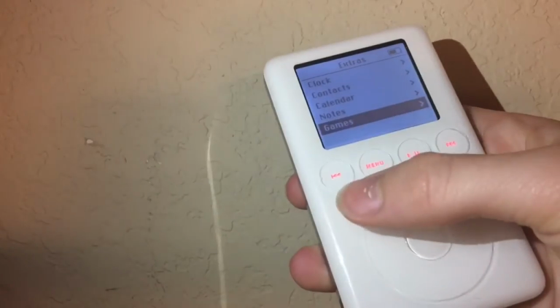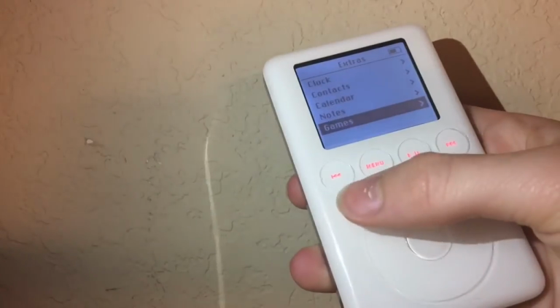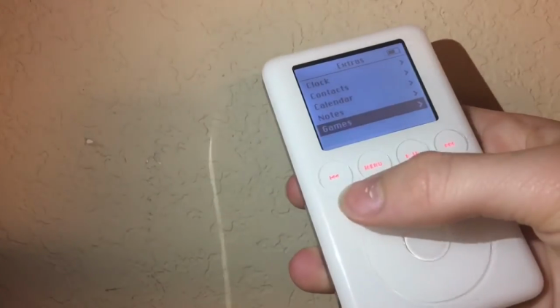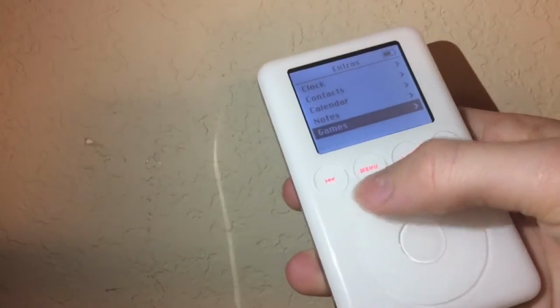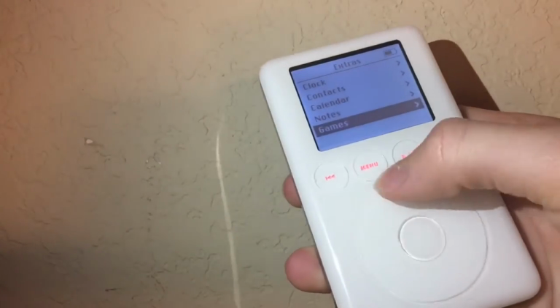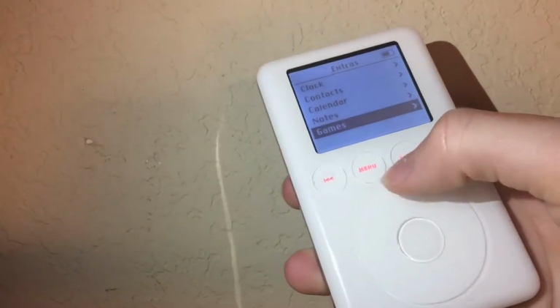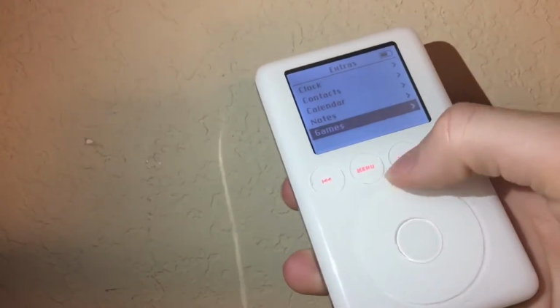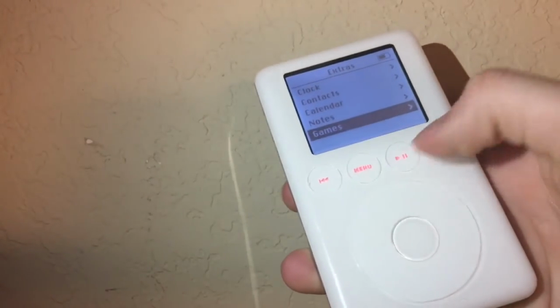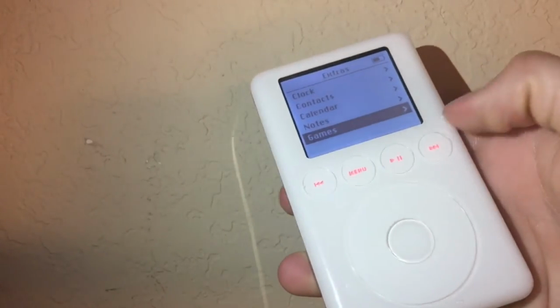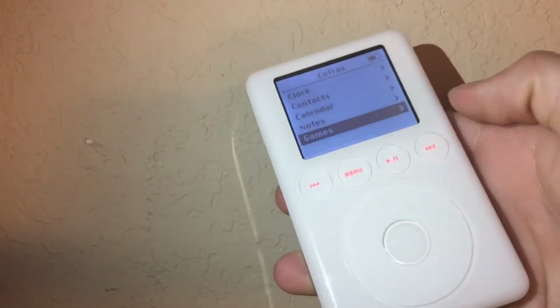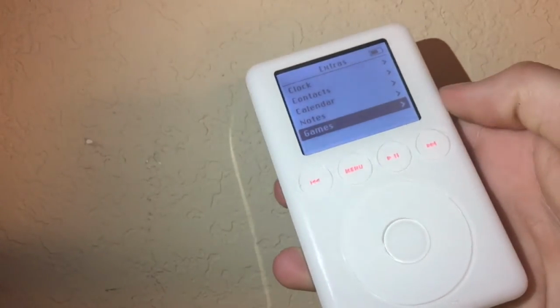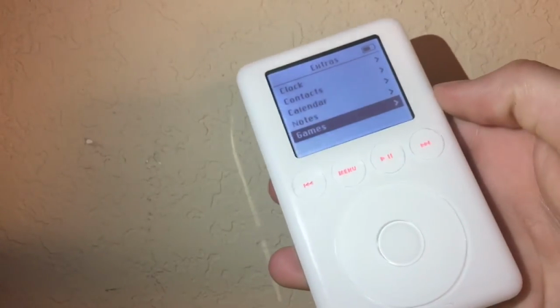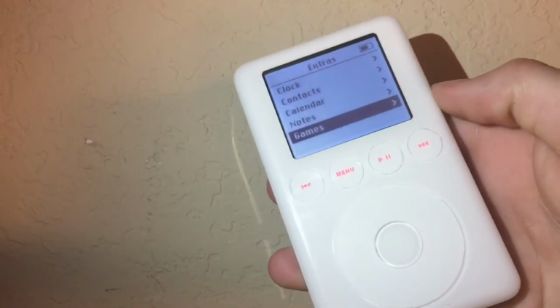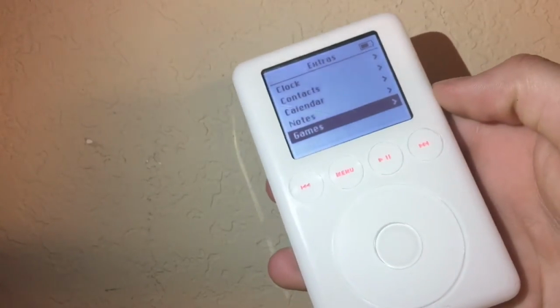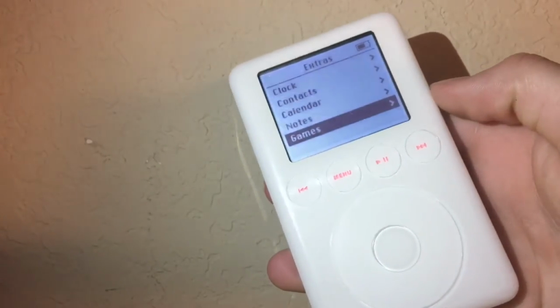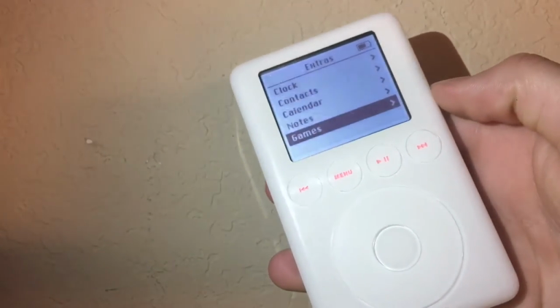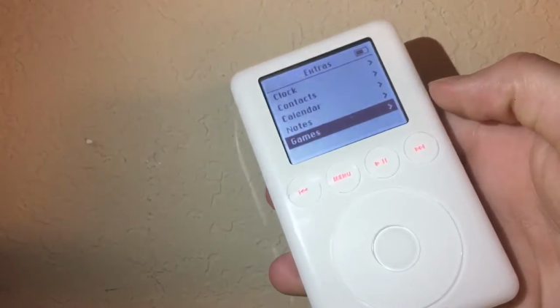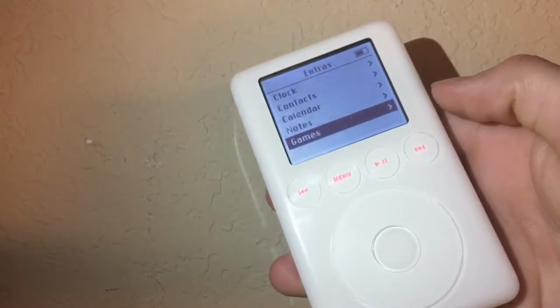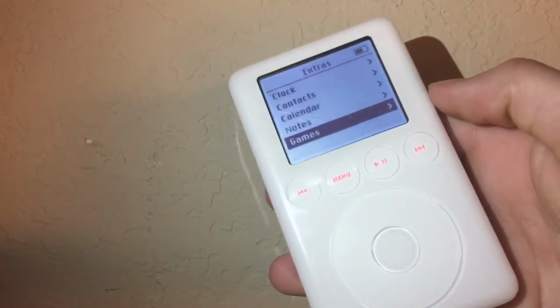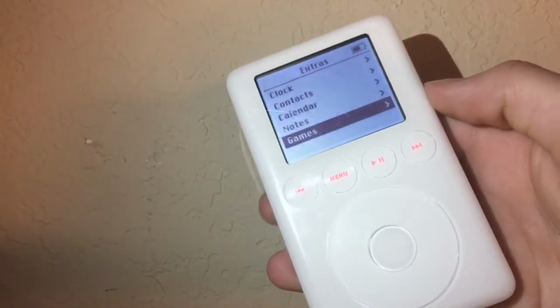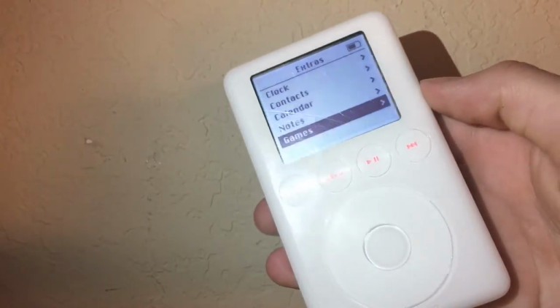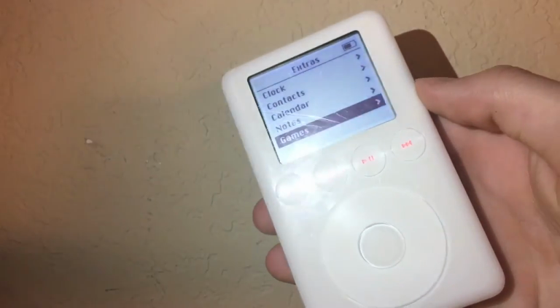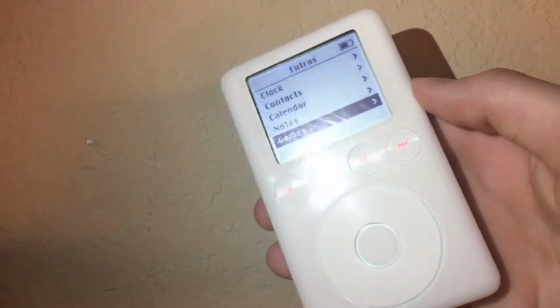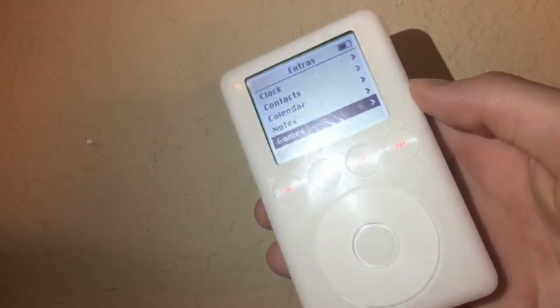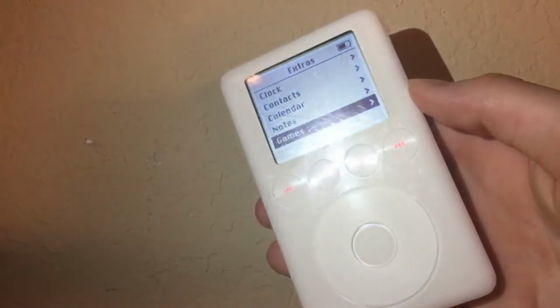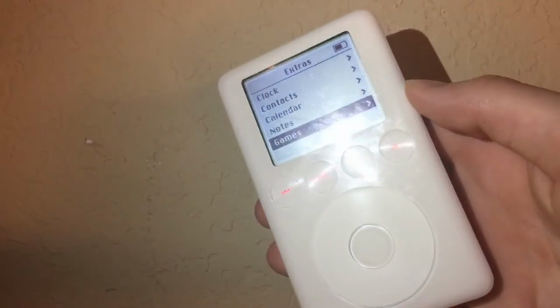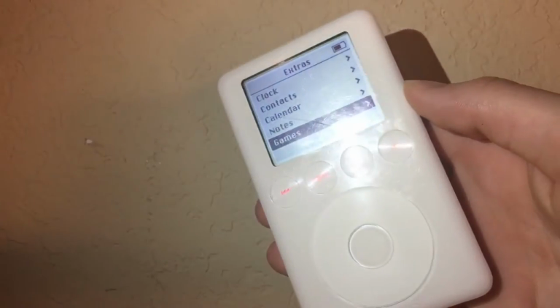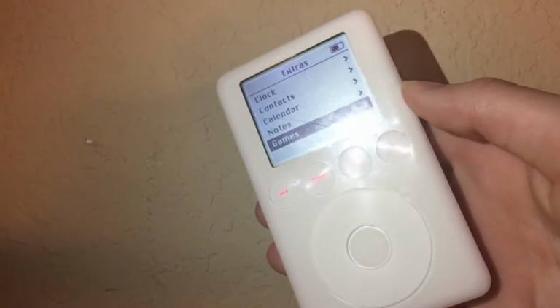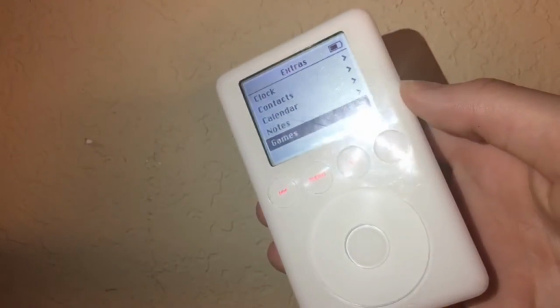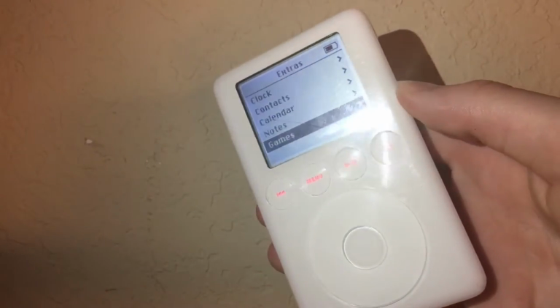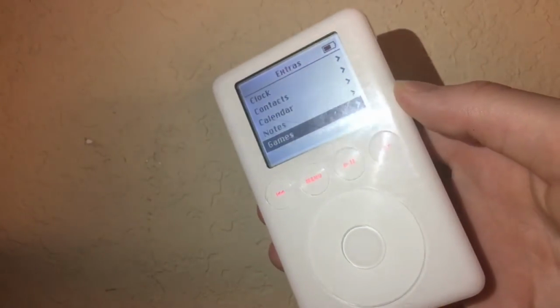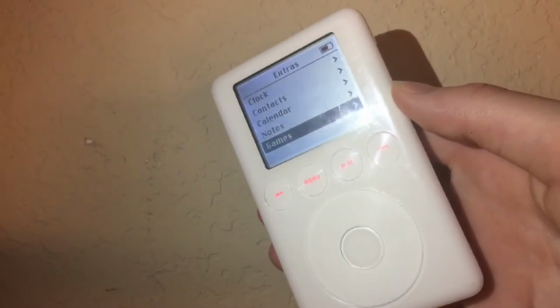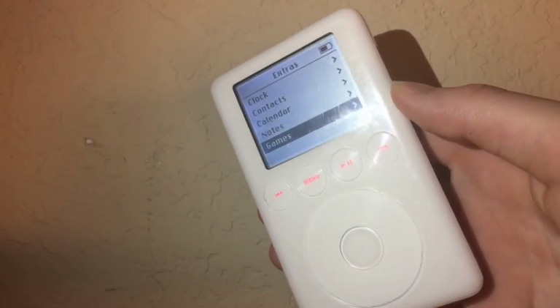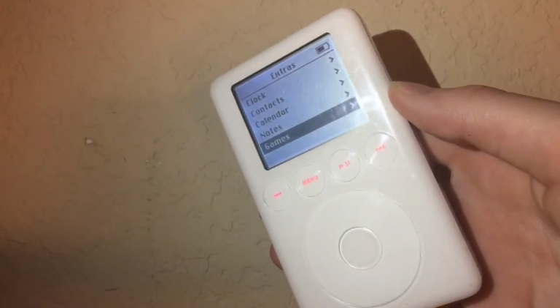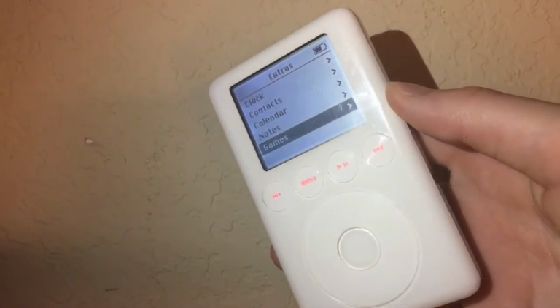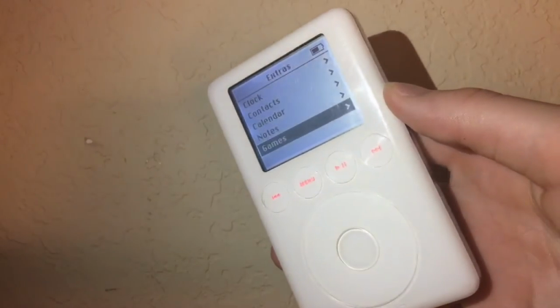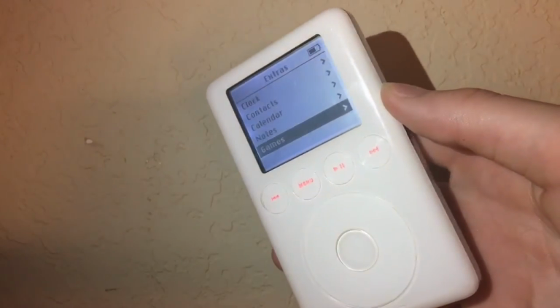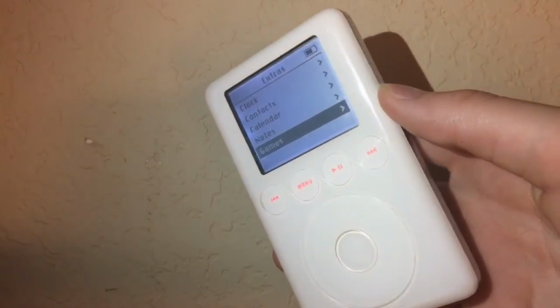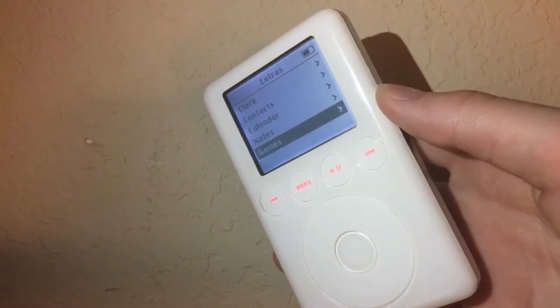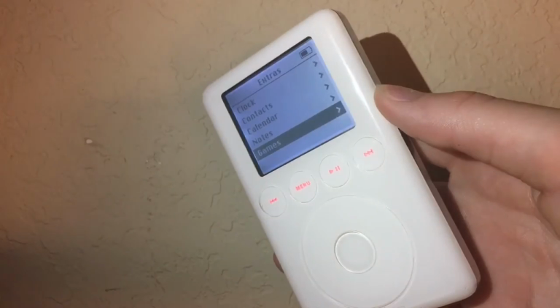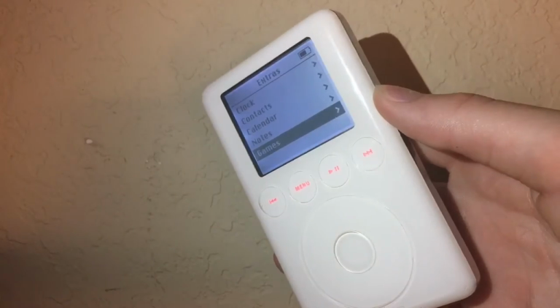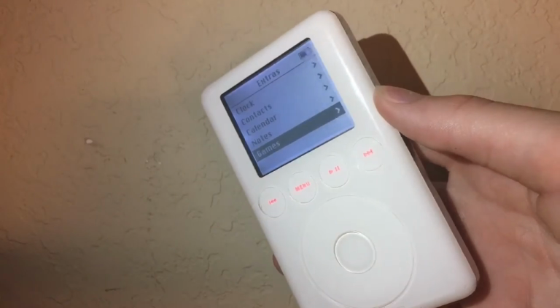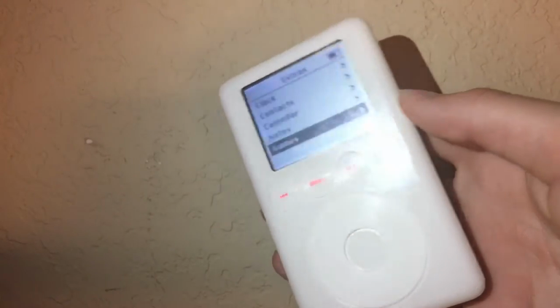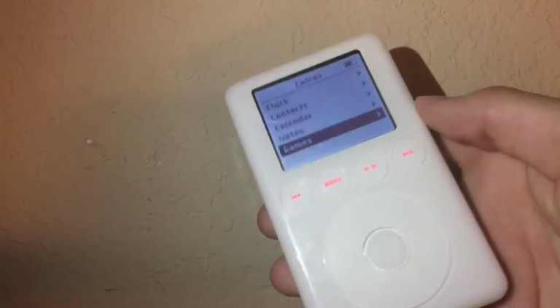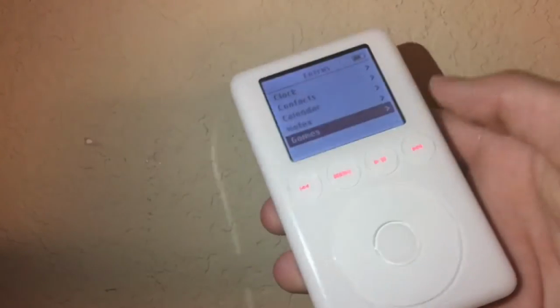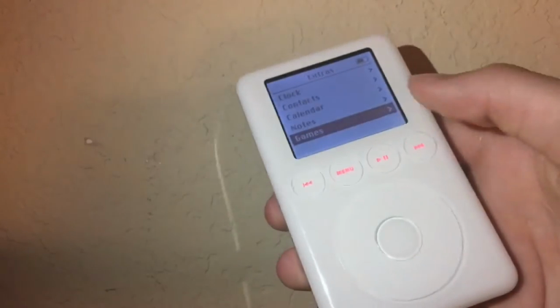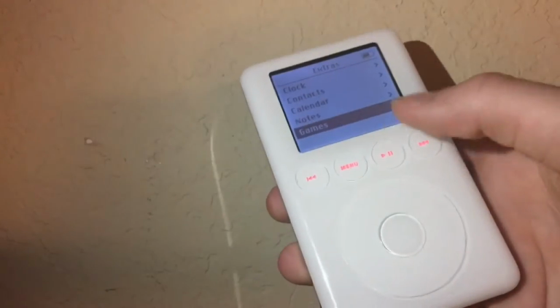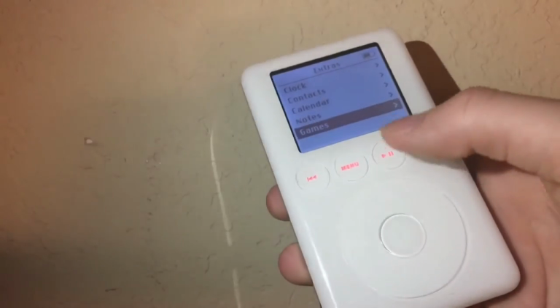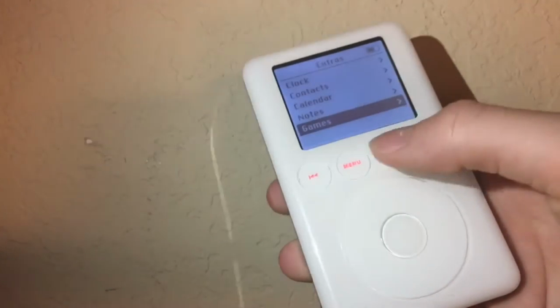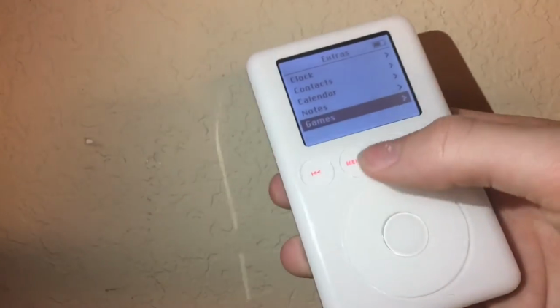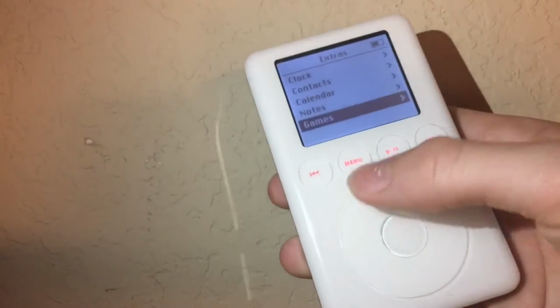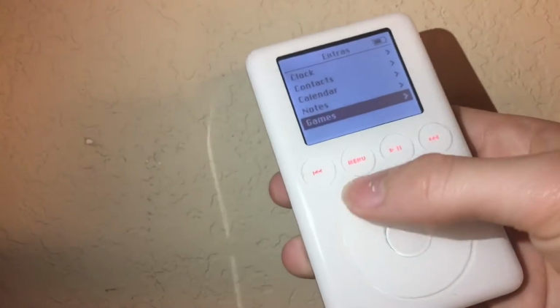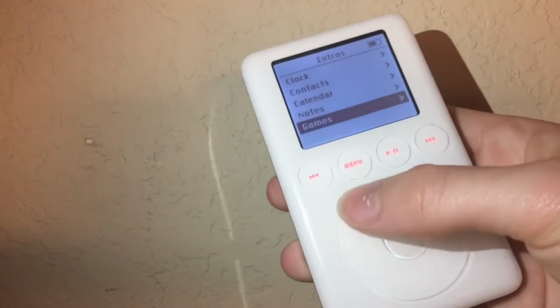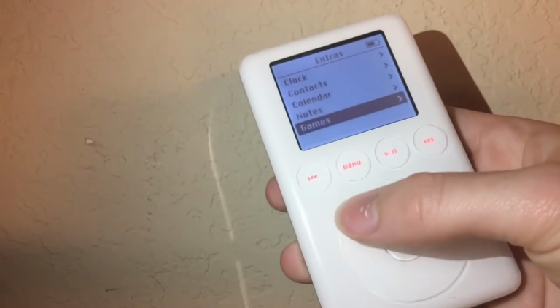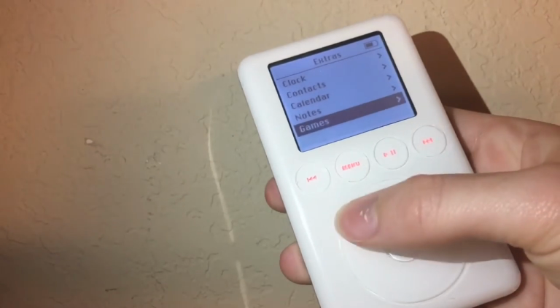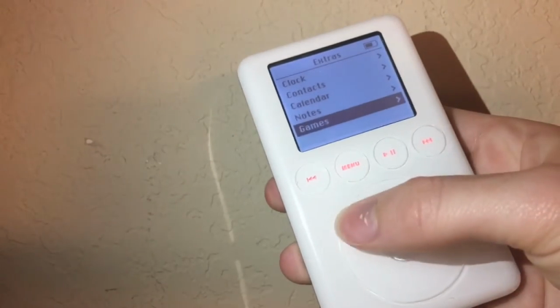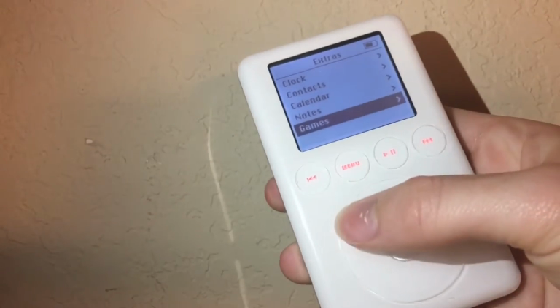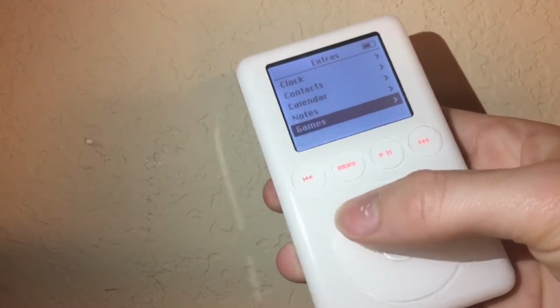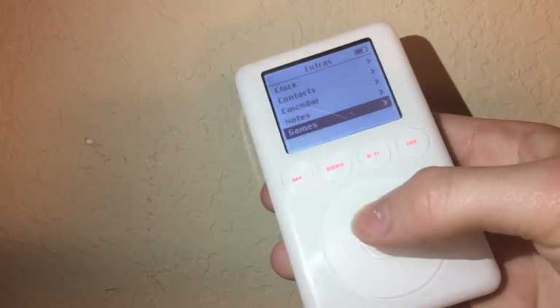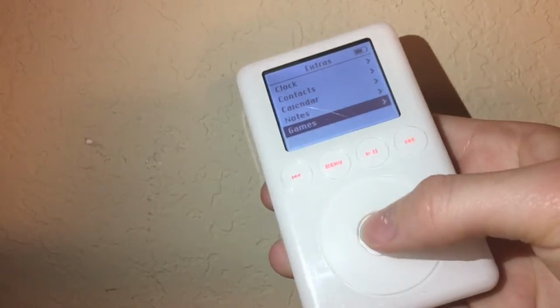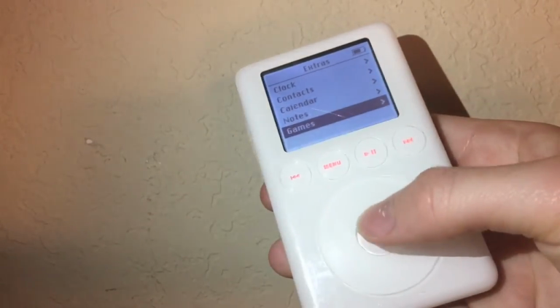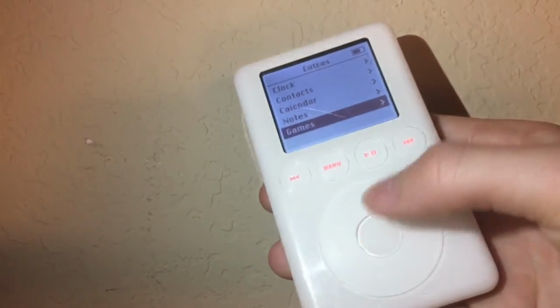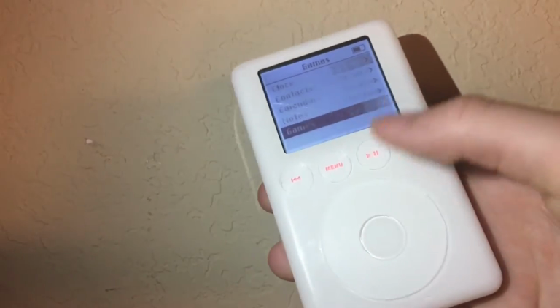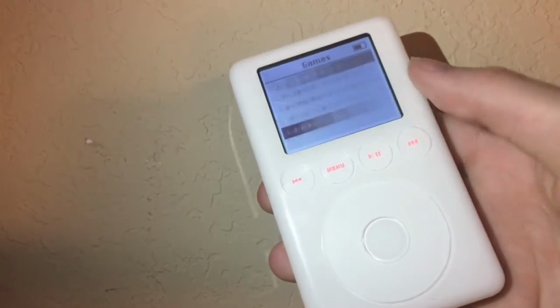This iPod can do more than just play your music. It can do games, notes, calendar, and it could also be used as a flash drive.